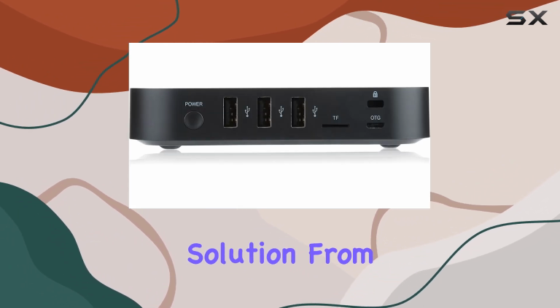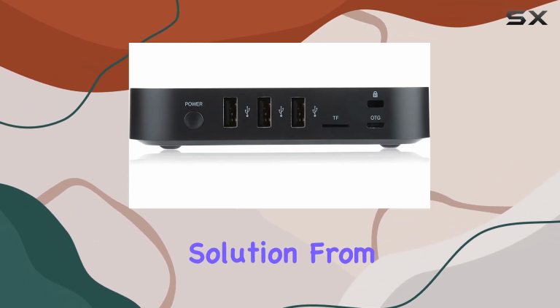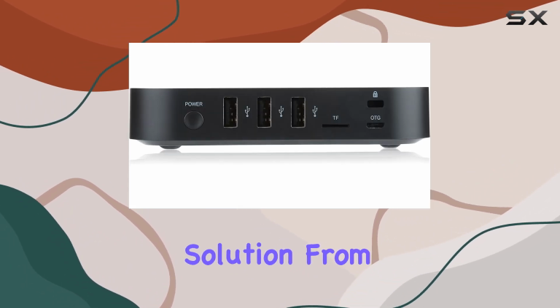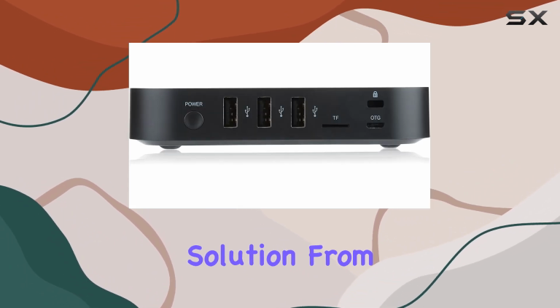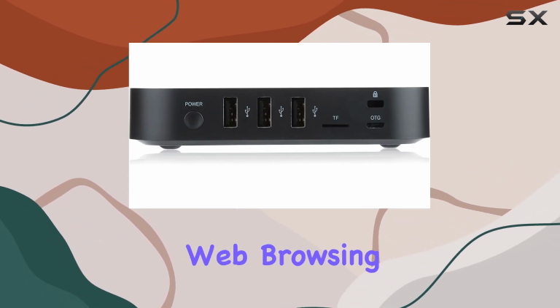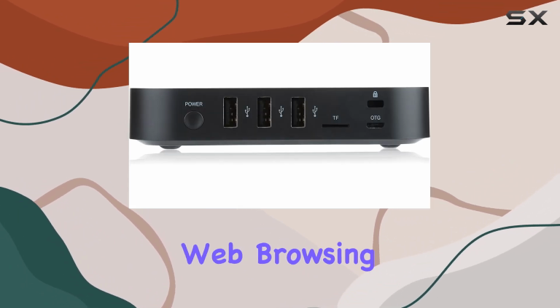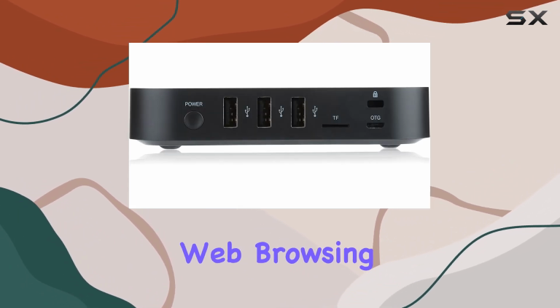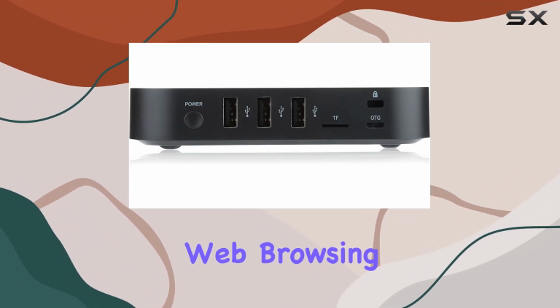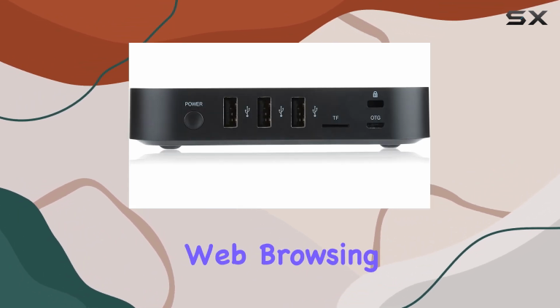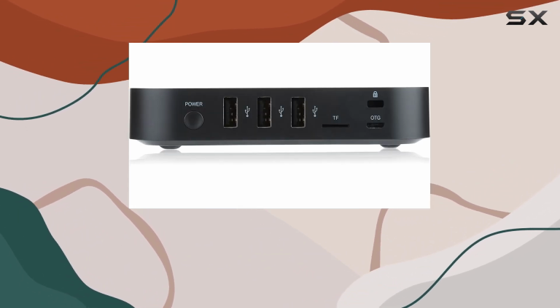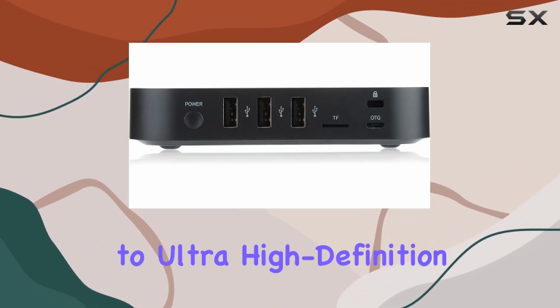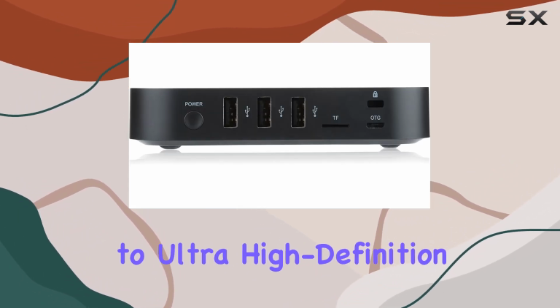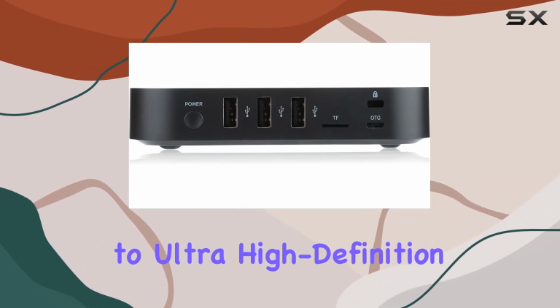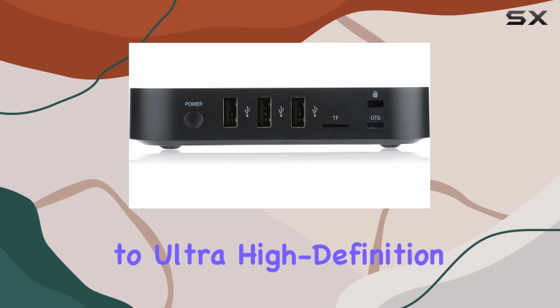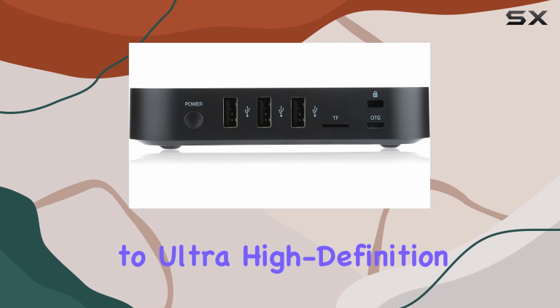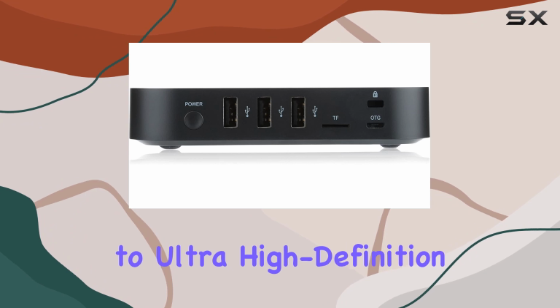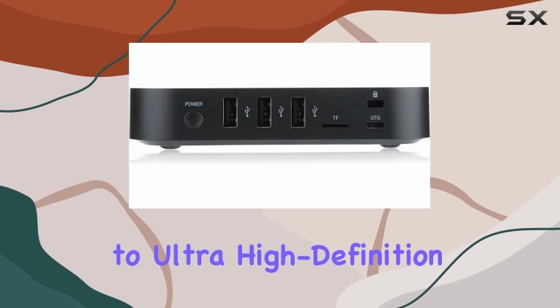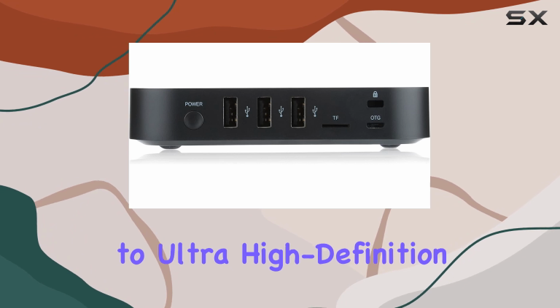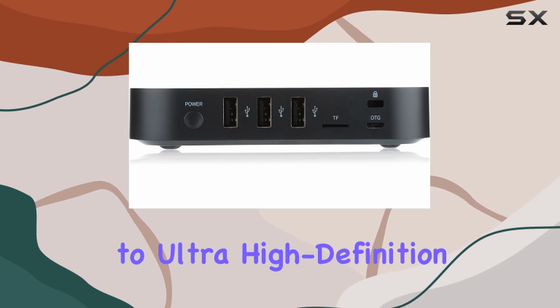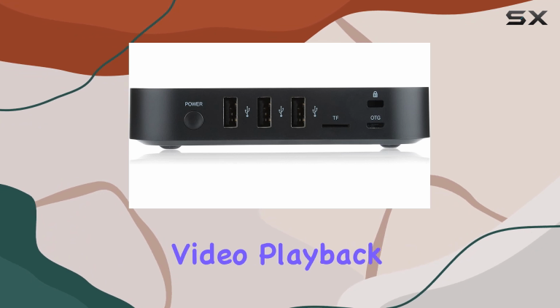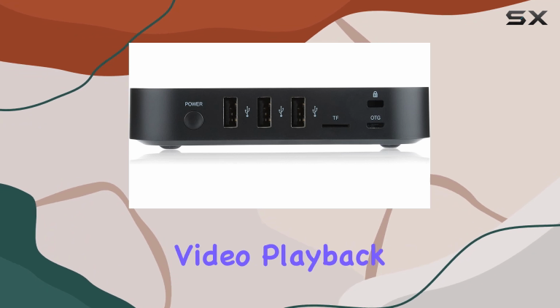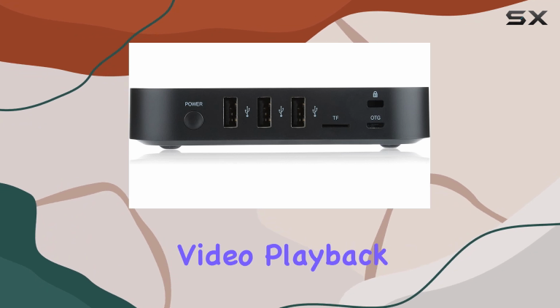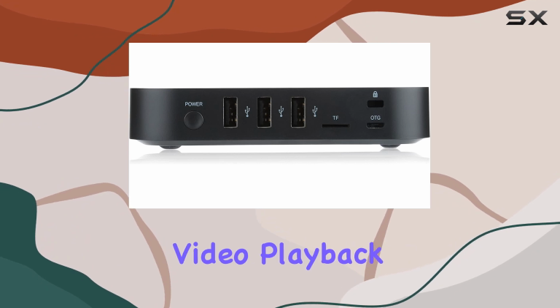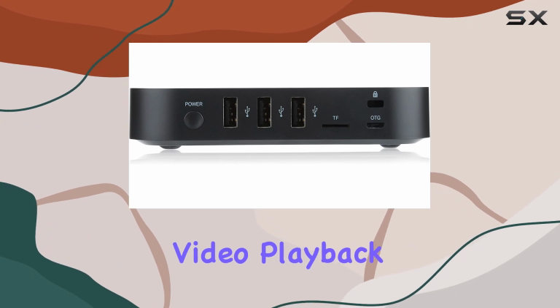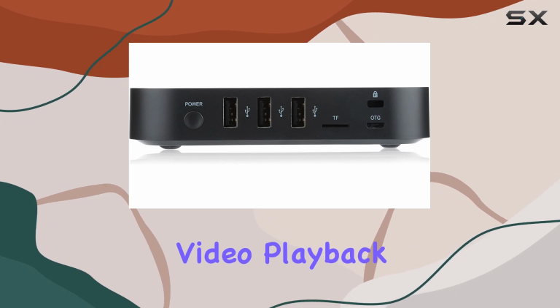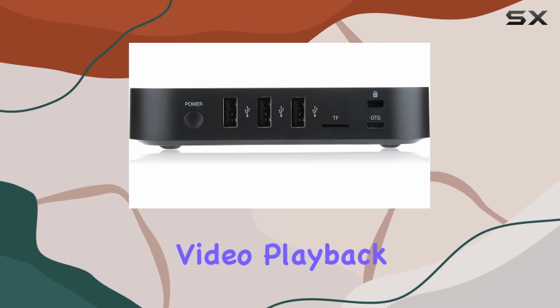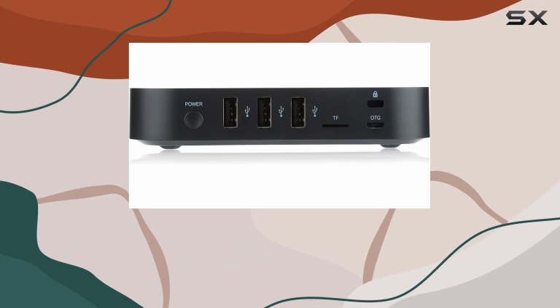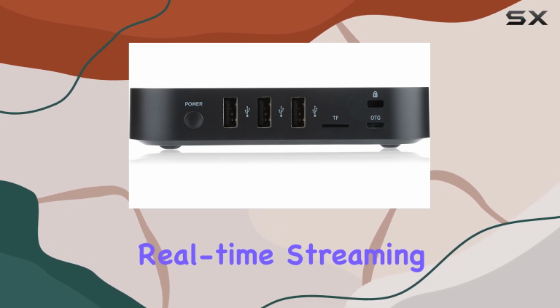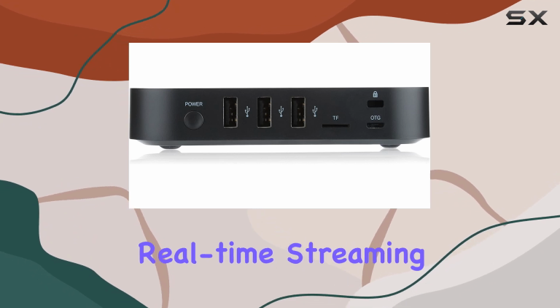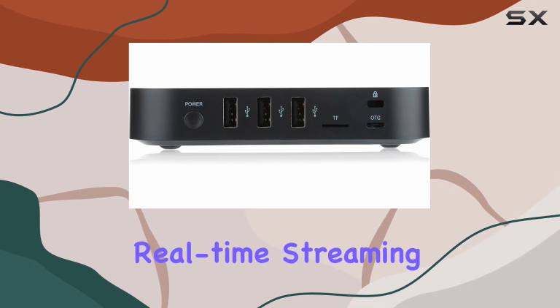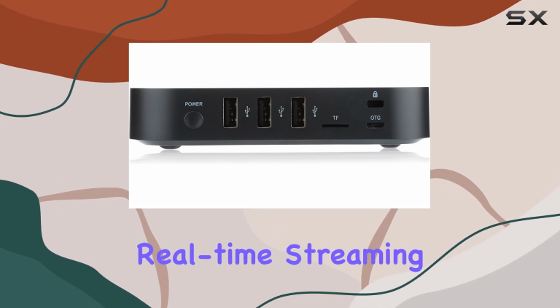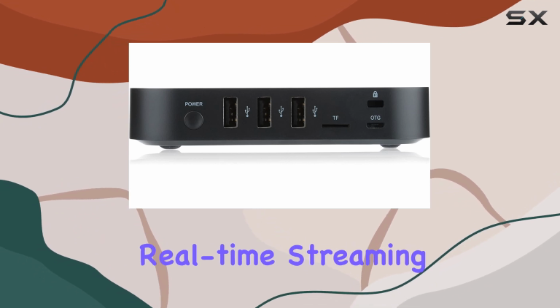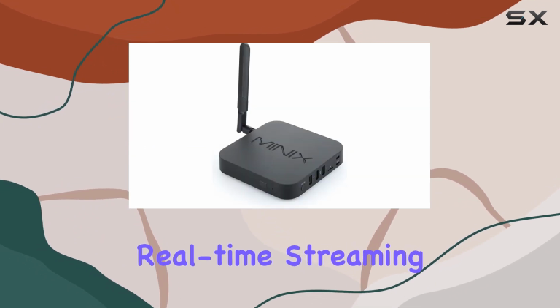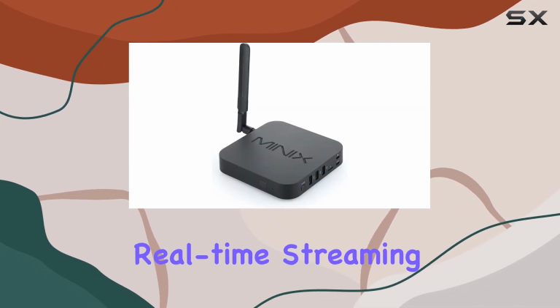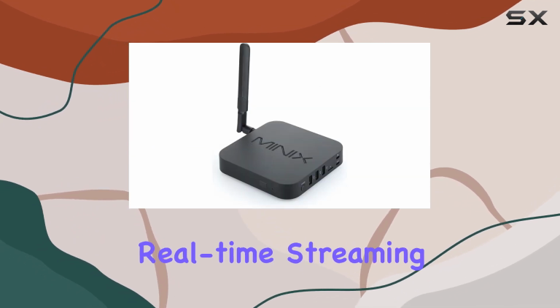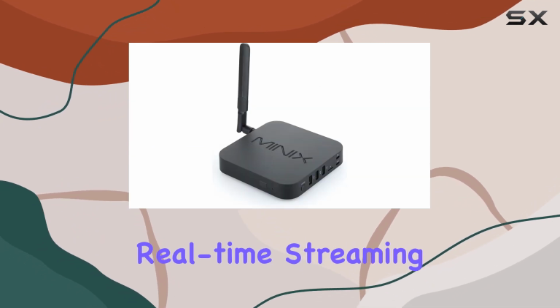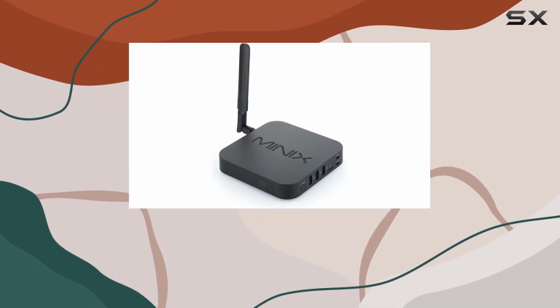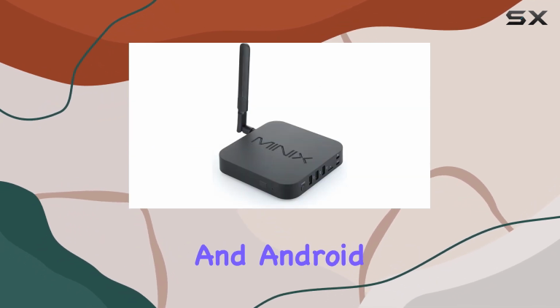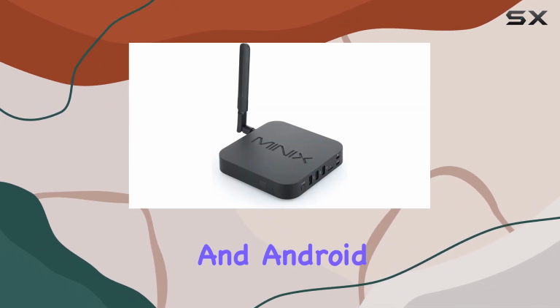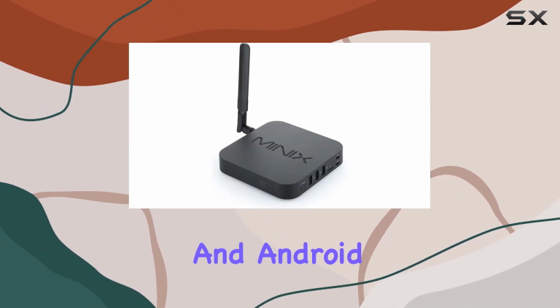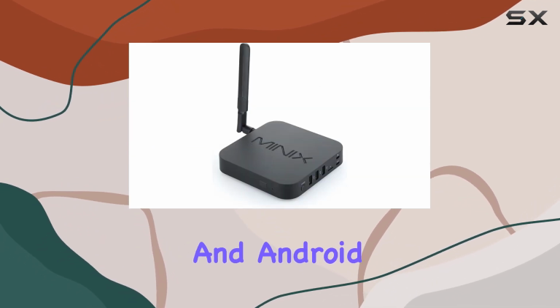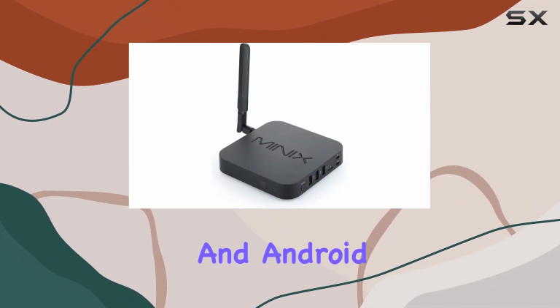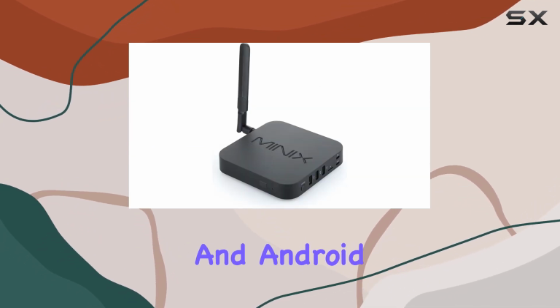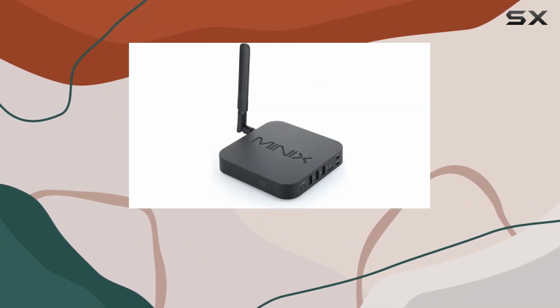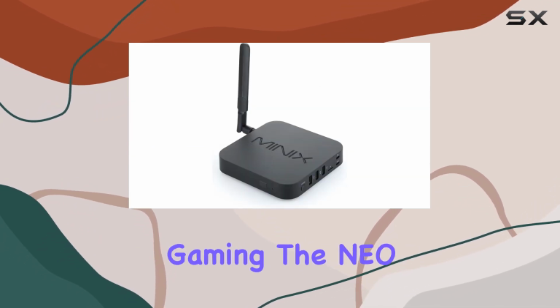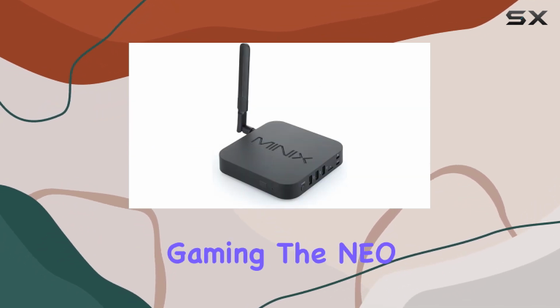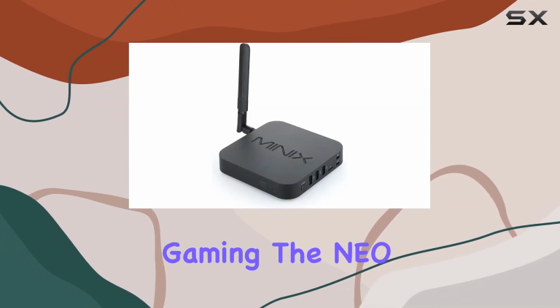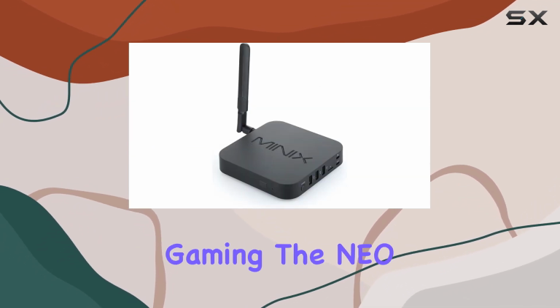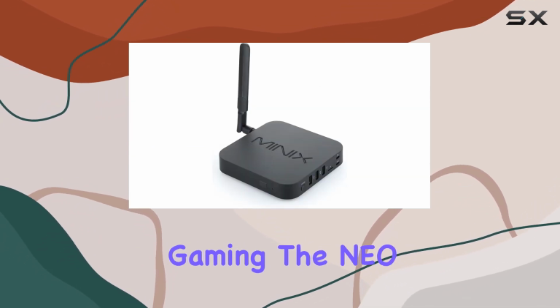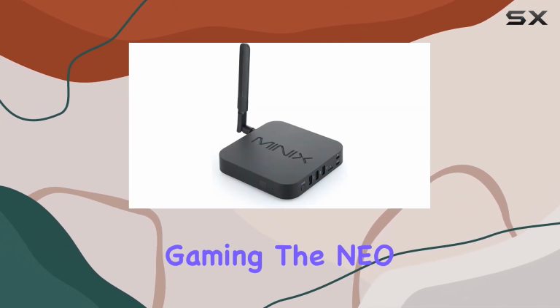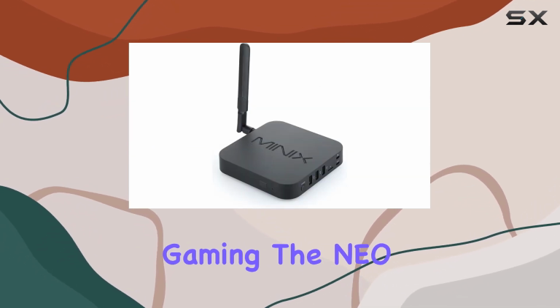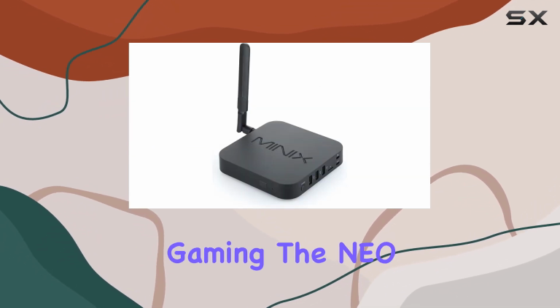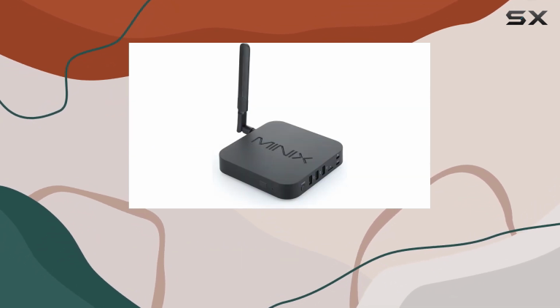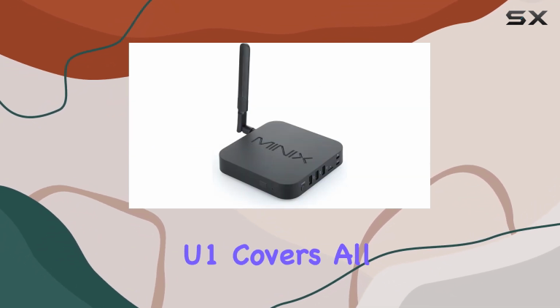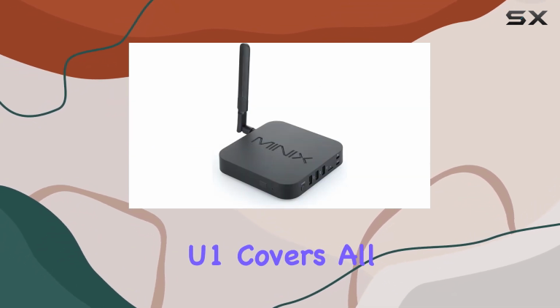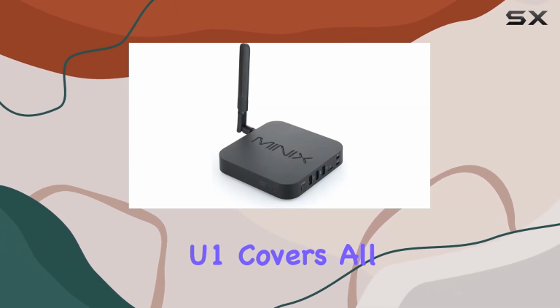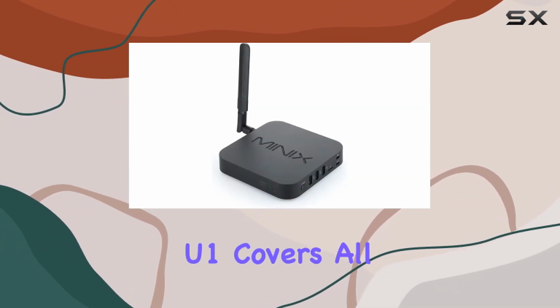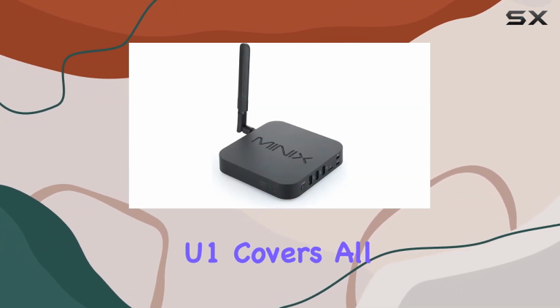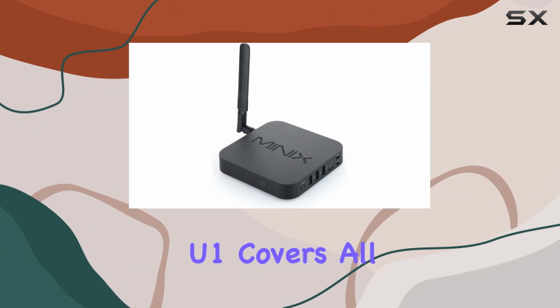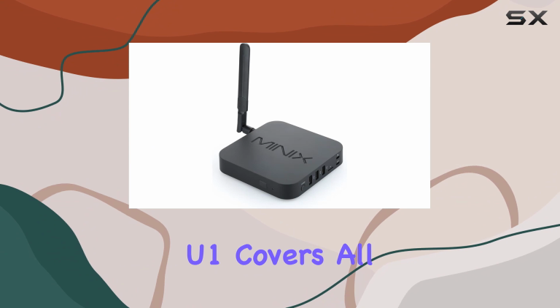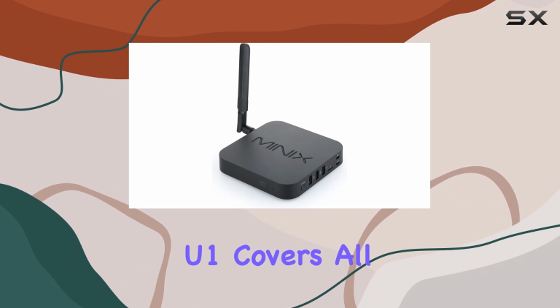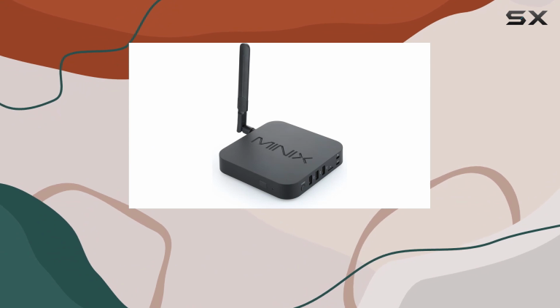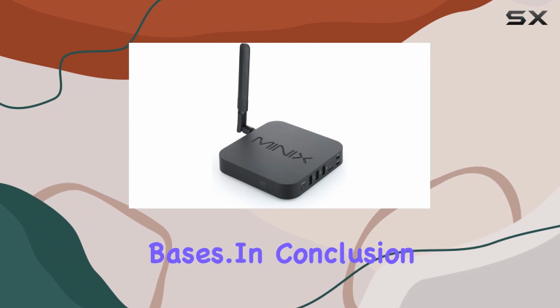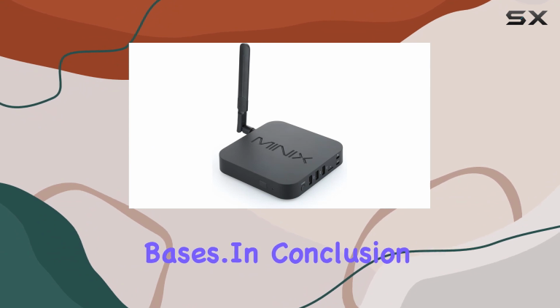From web browsing to ultra-high-definition video playback, real-time streaming, and Android gaming, the NEO U1 covers all bases.